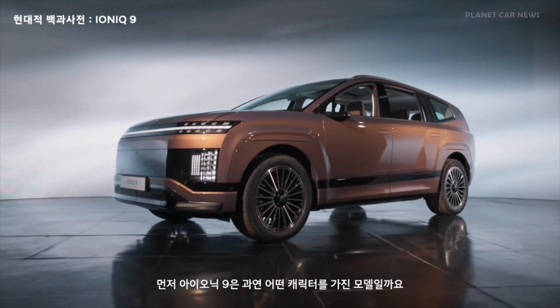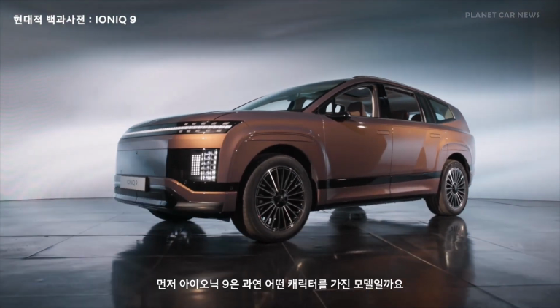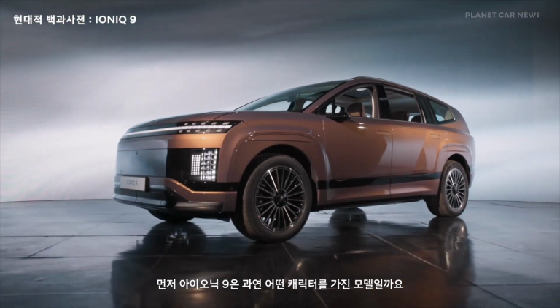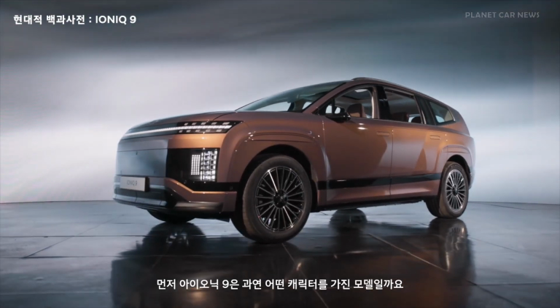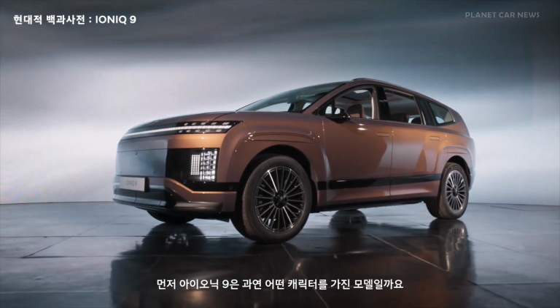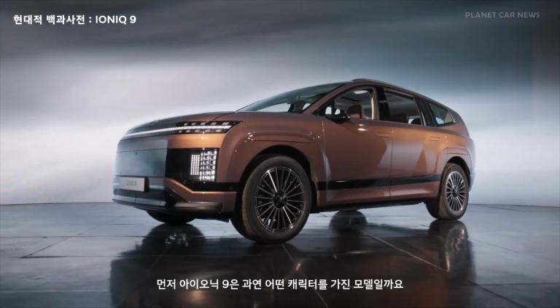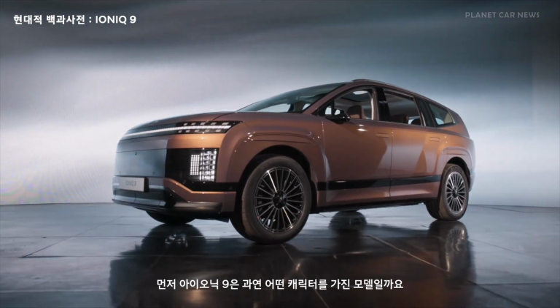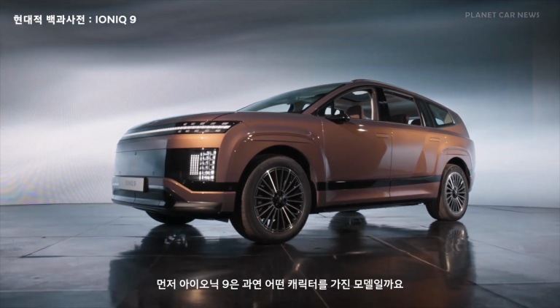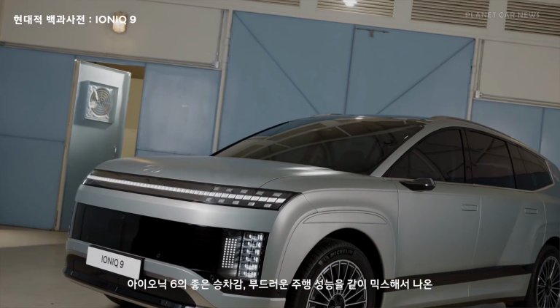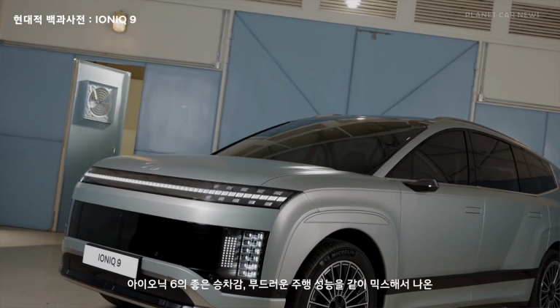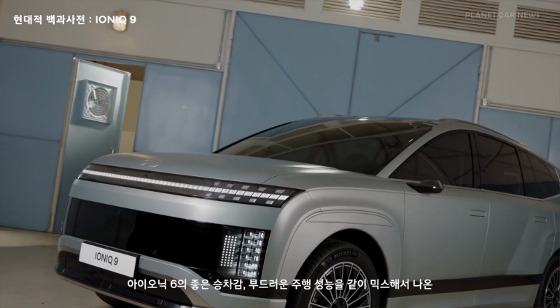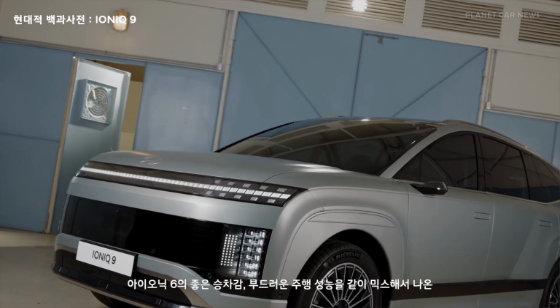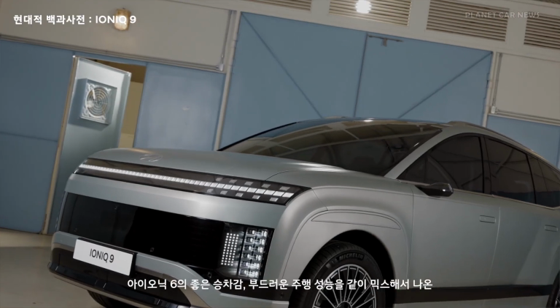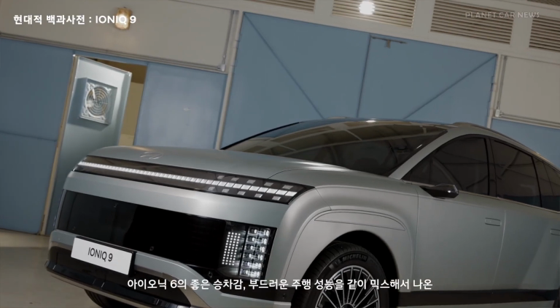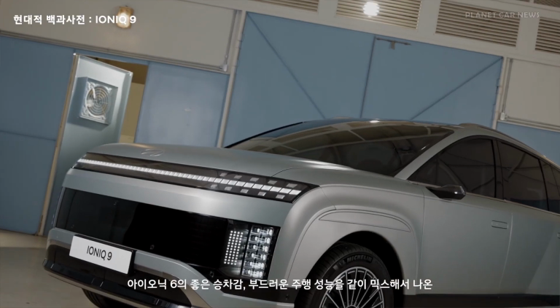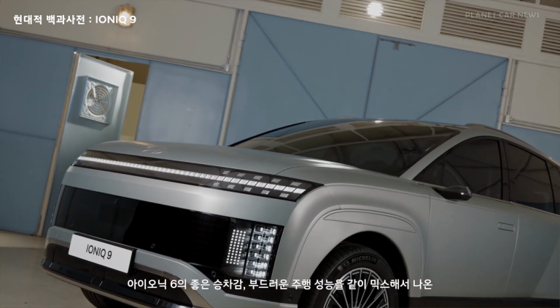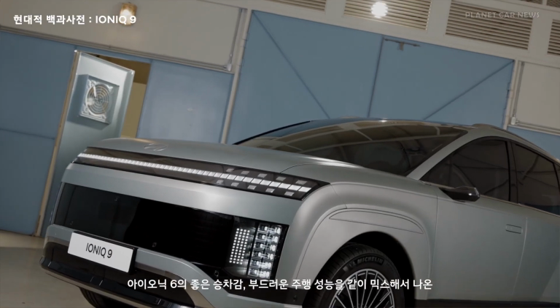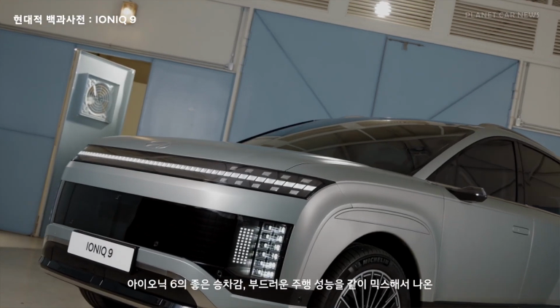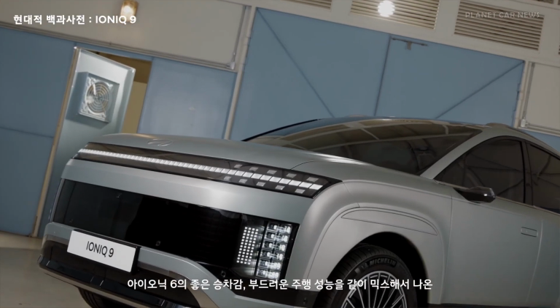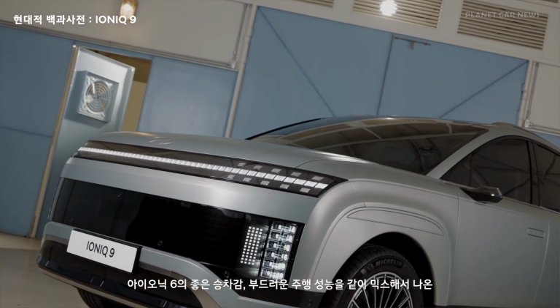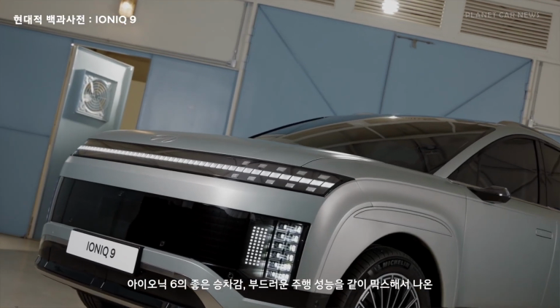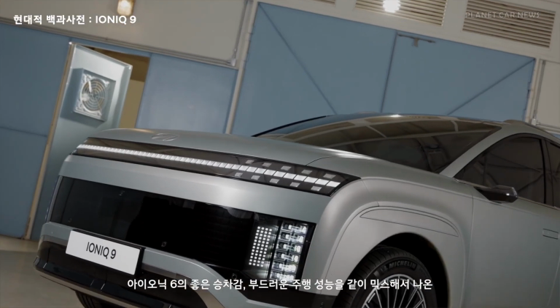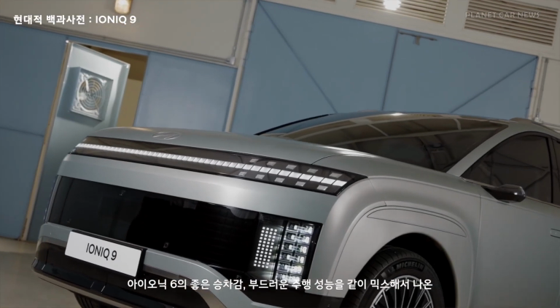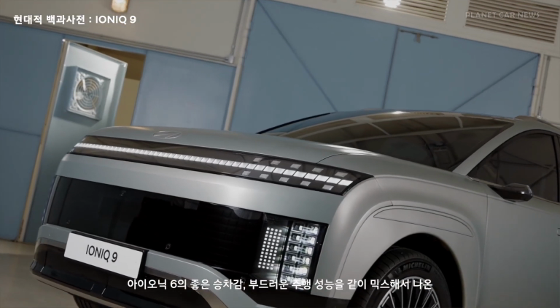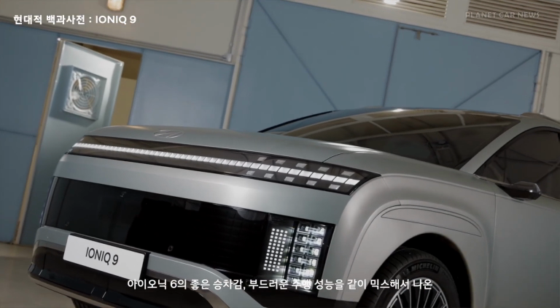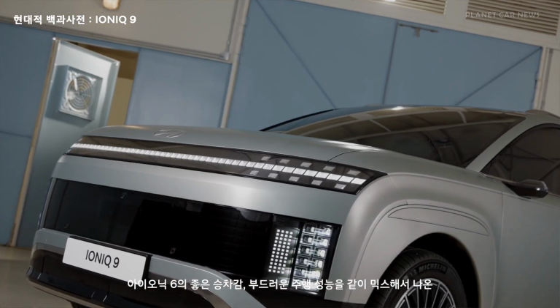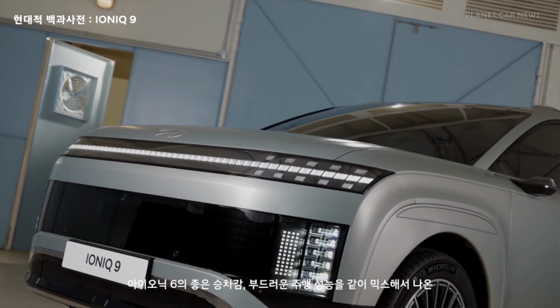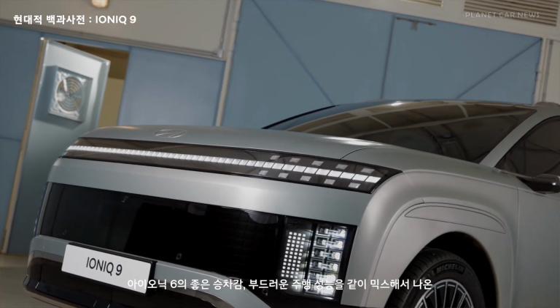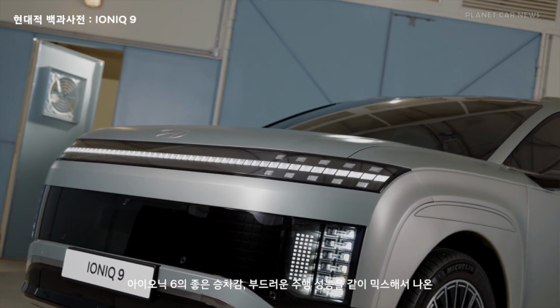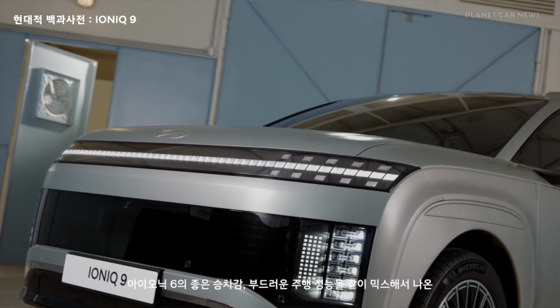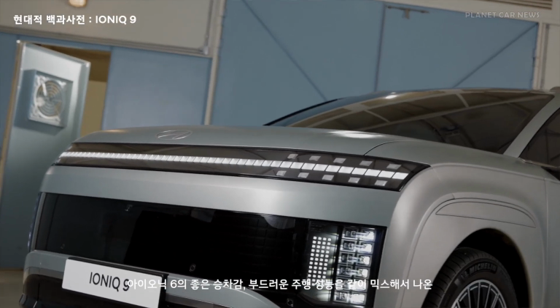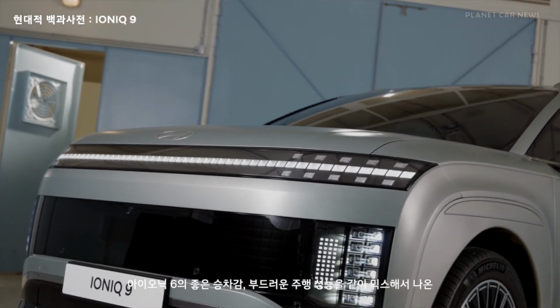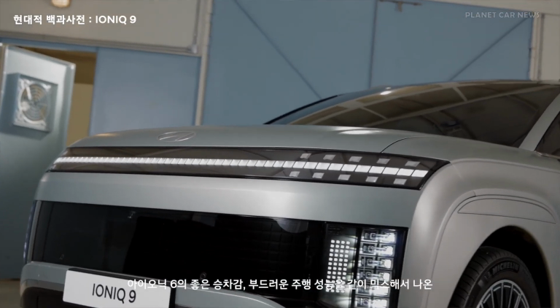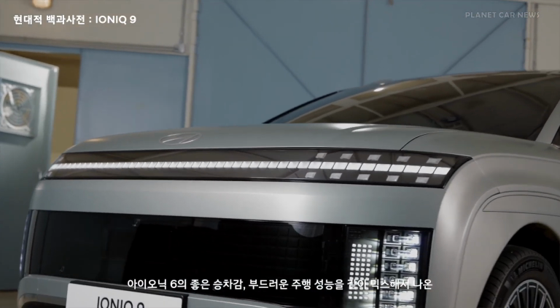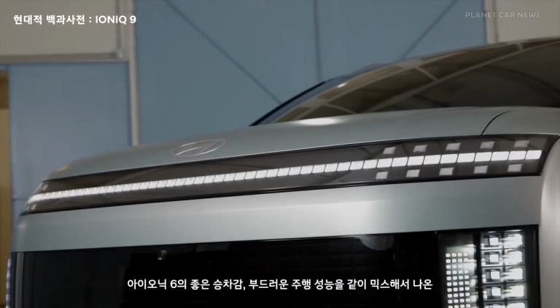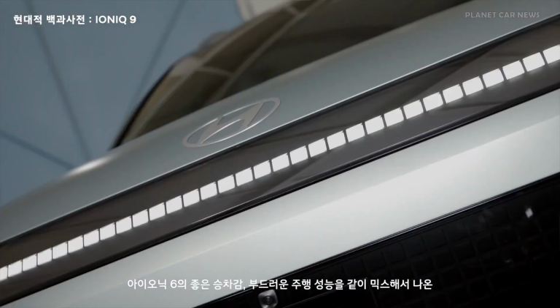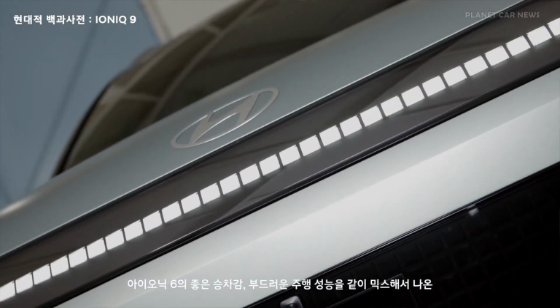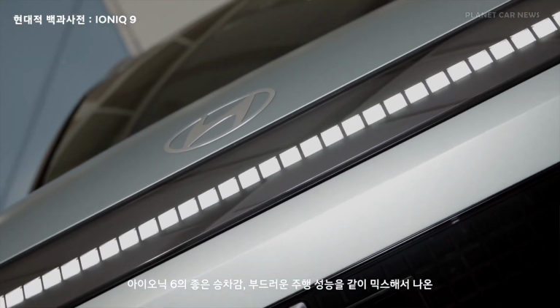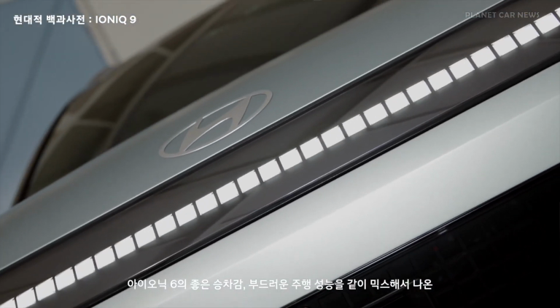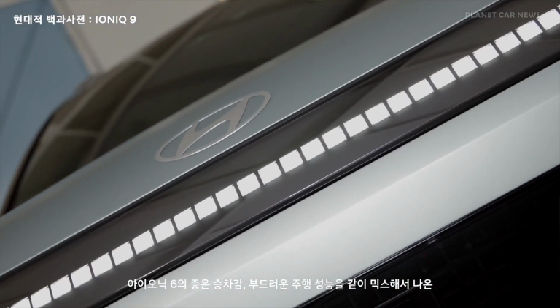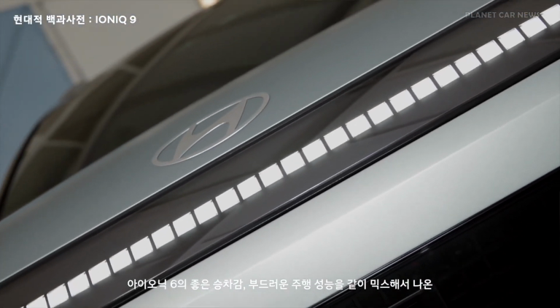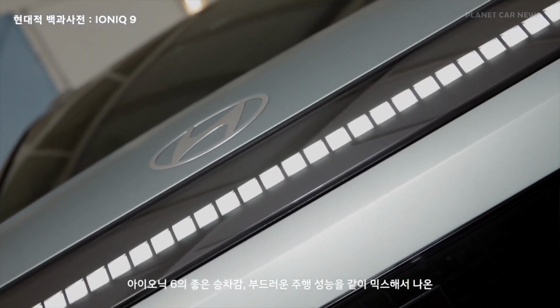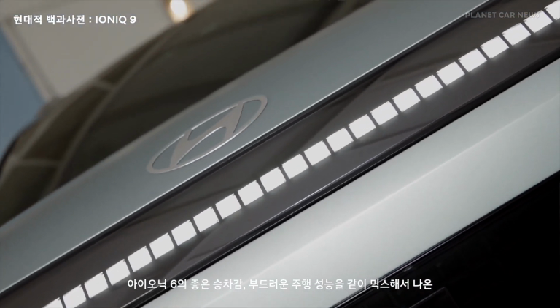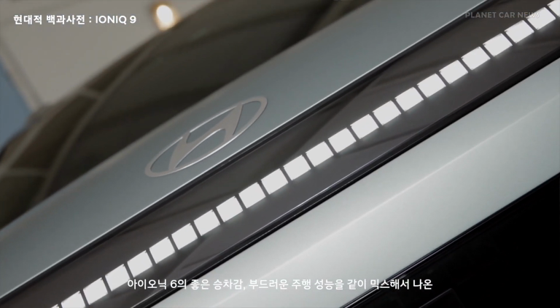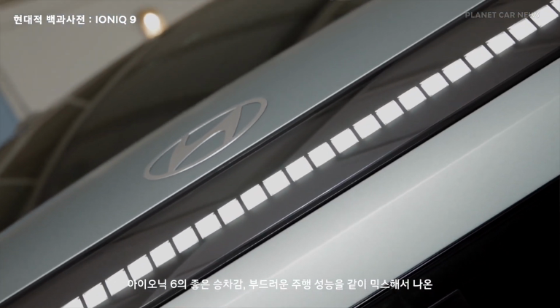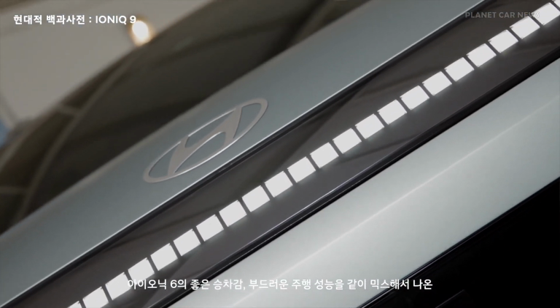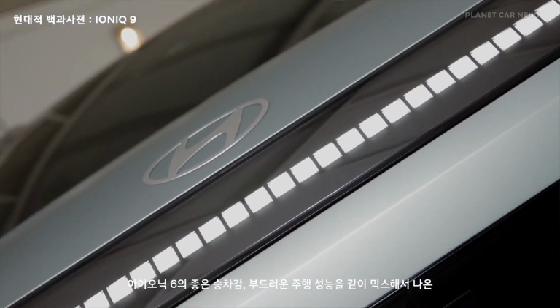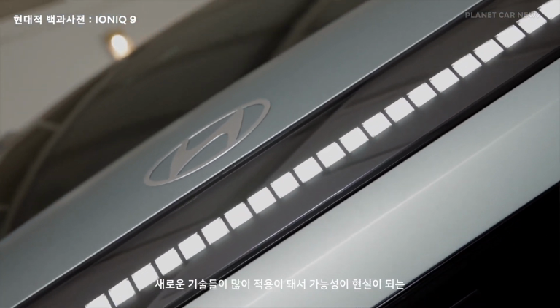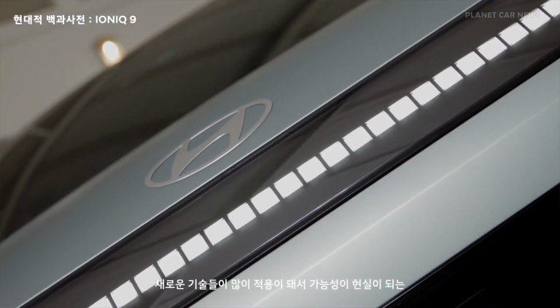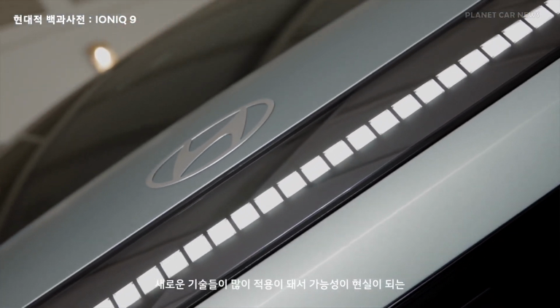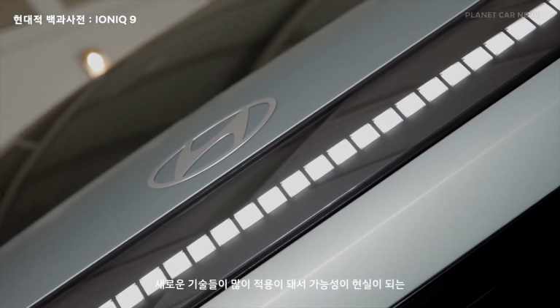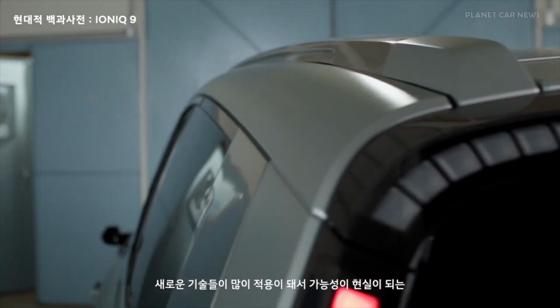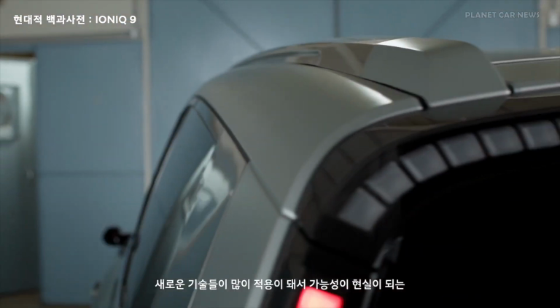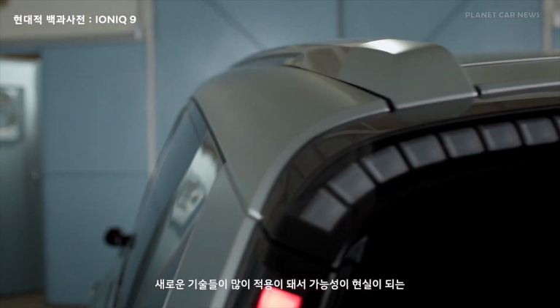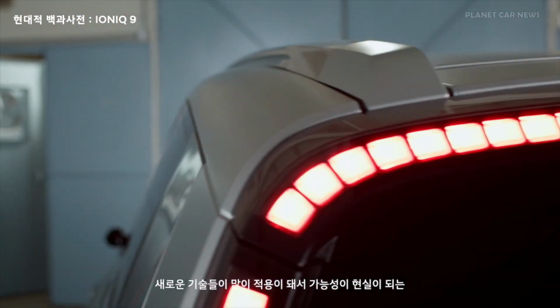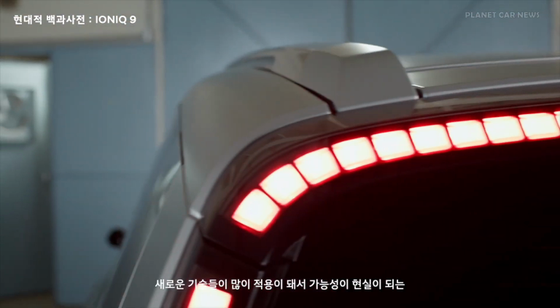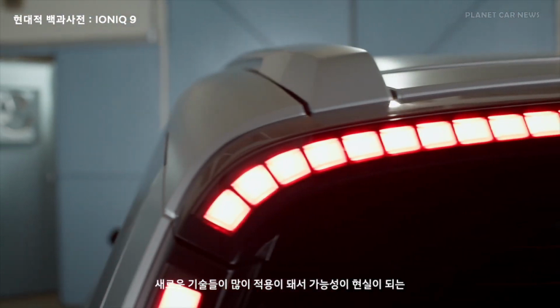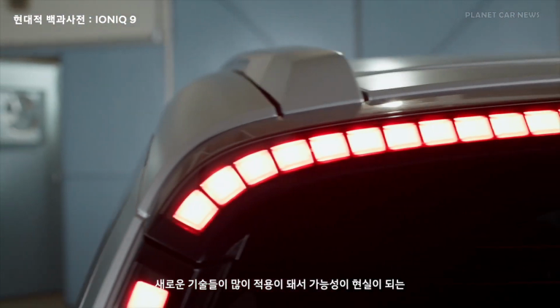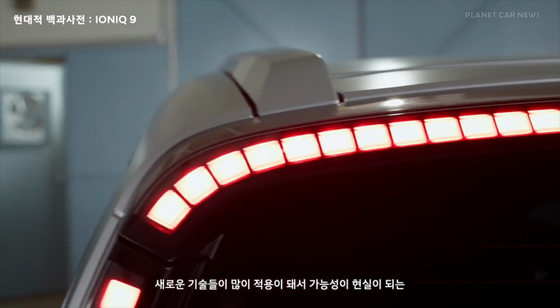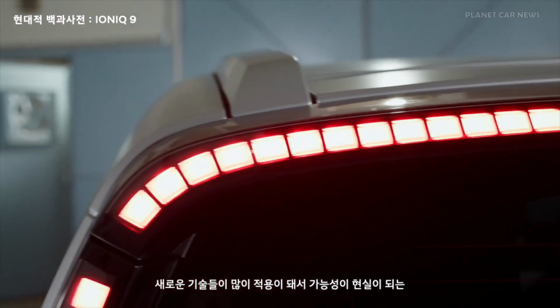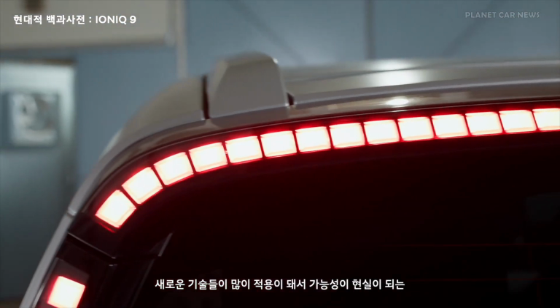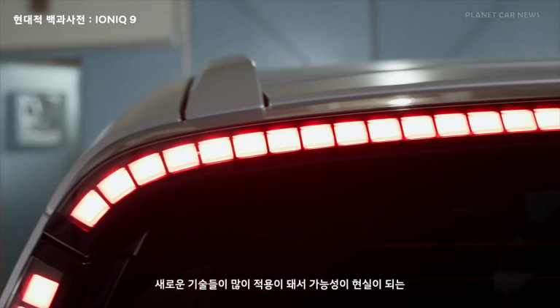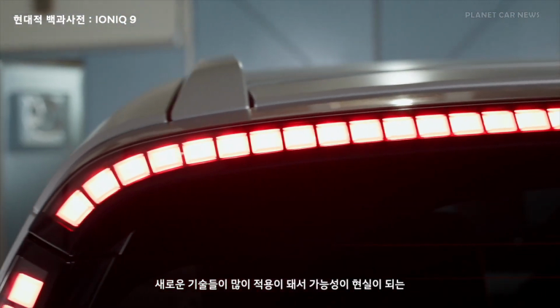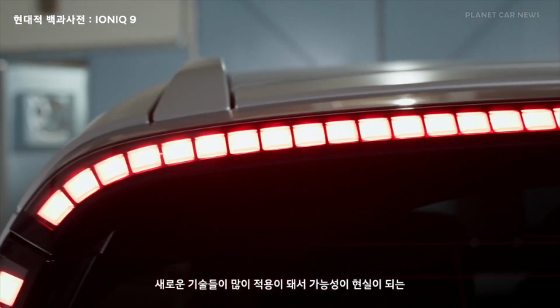Mid-range acceleration is equally impressive, with the performance model reaching 80 to 120 km/h in only 3.4 seconds.